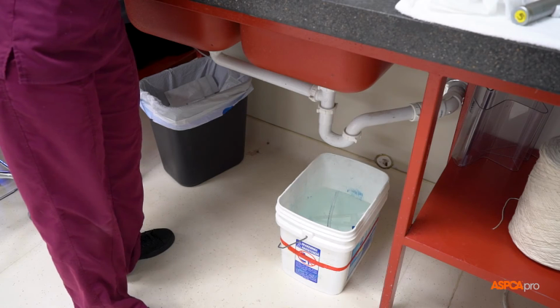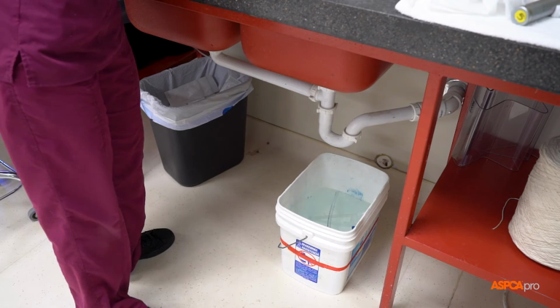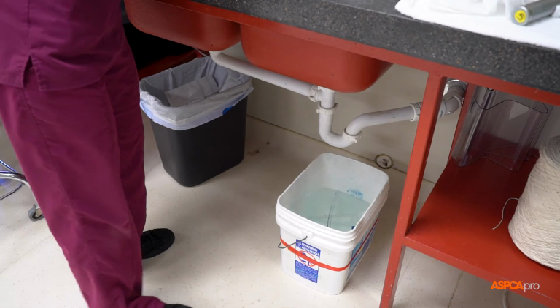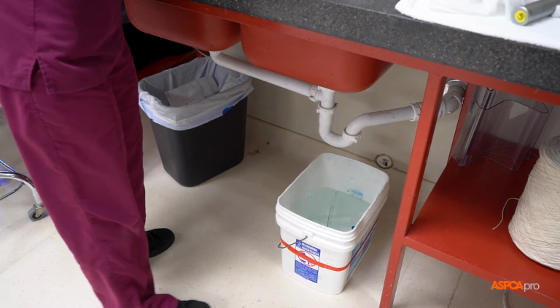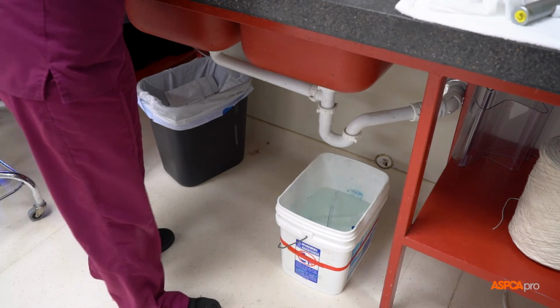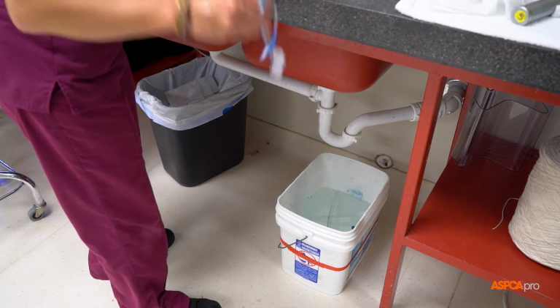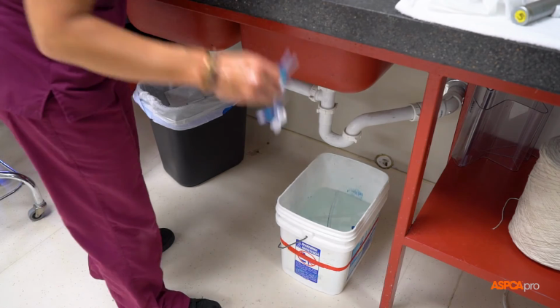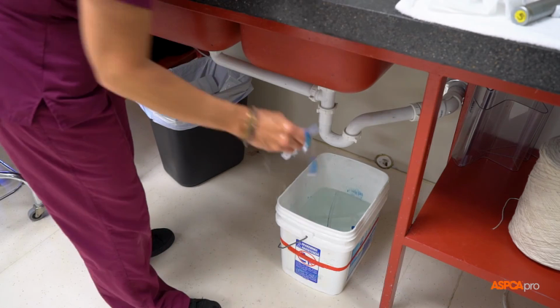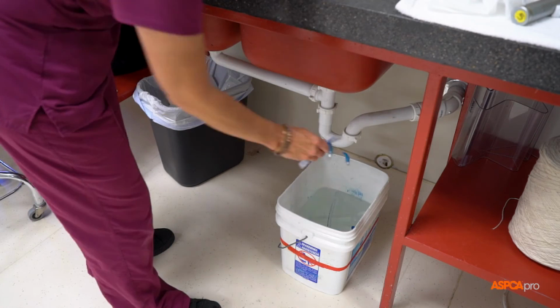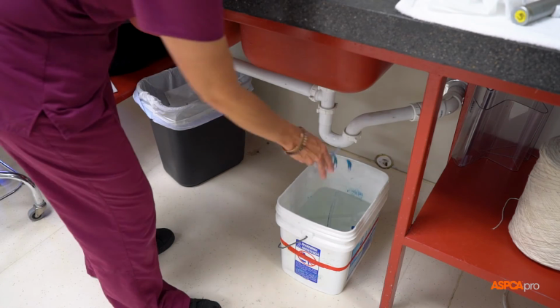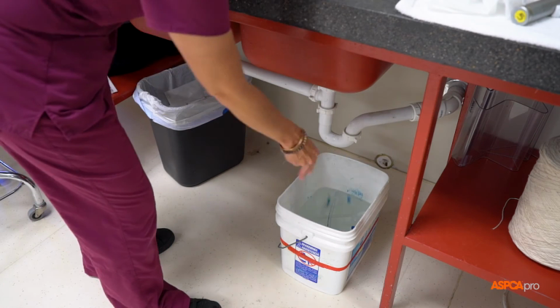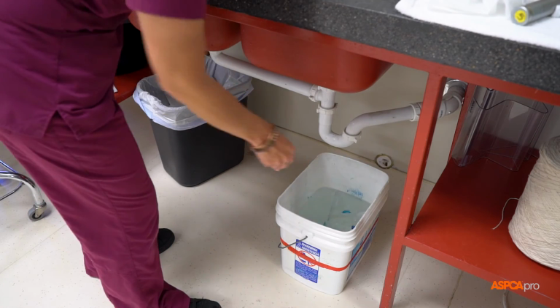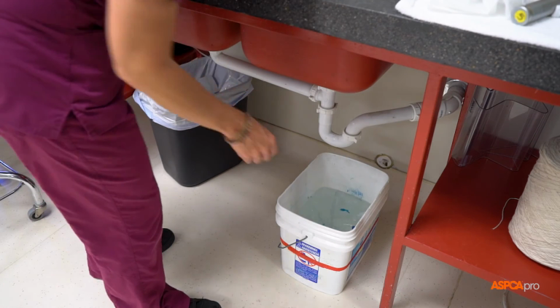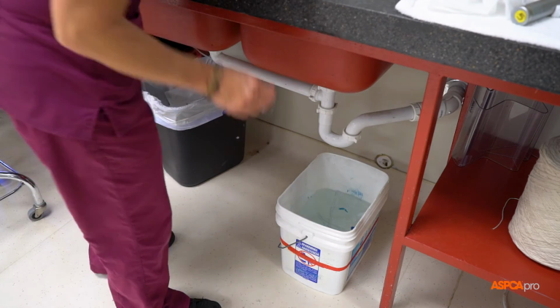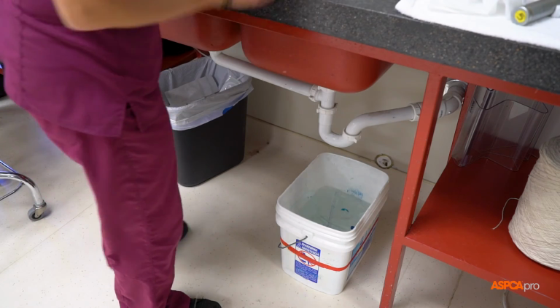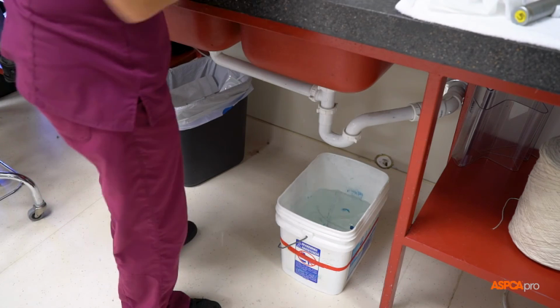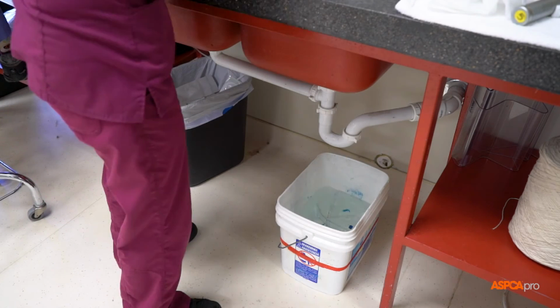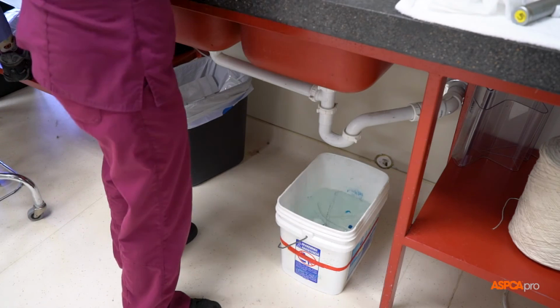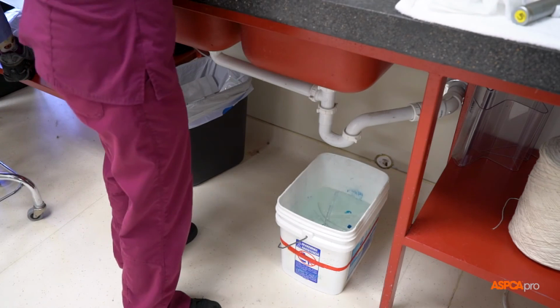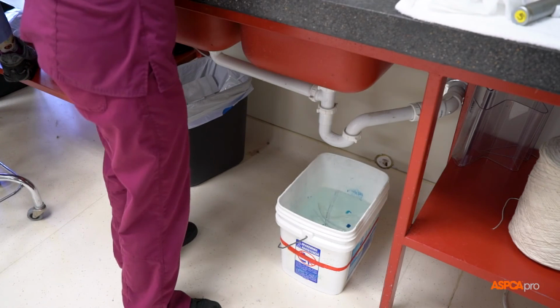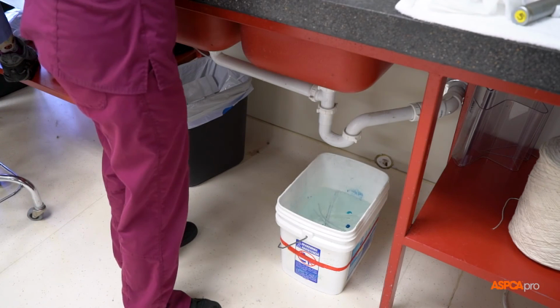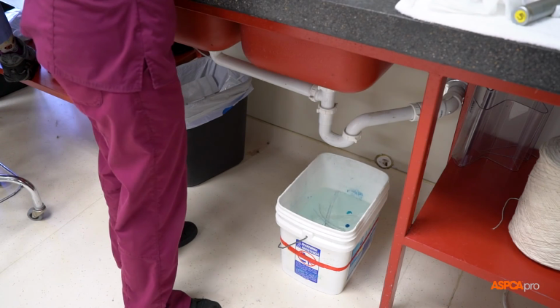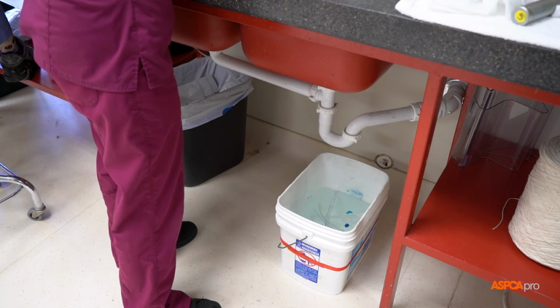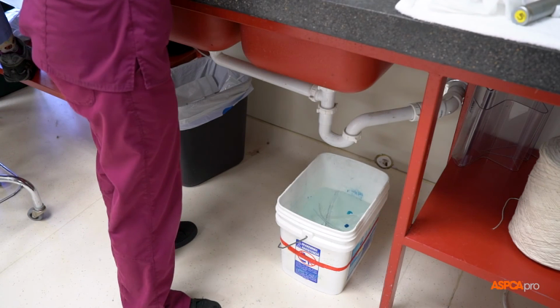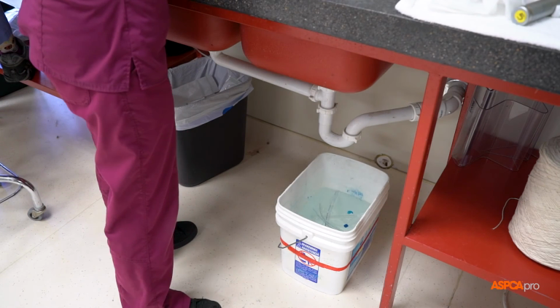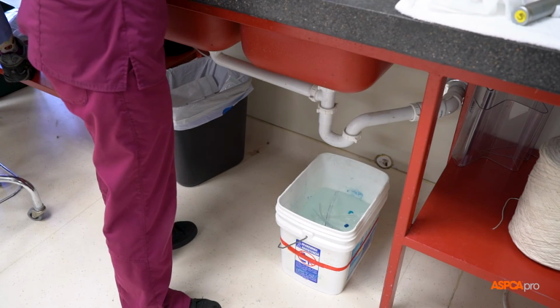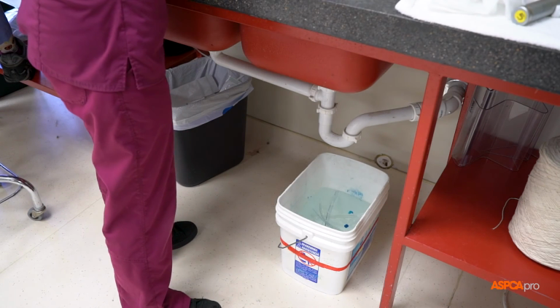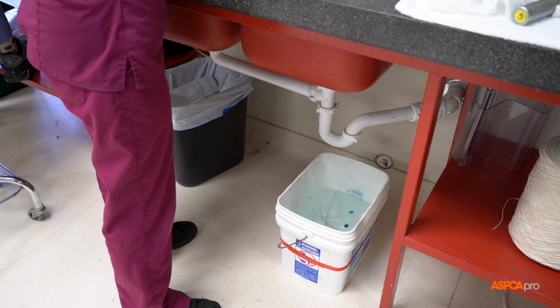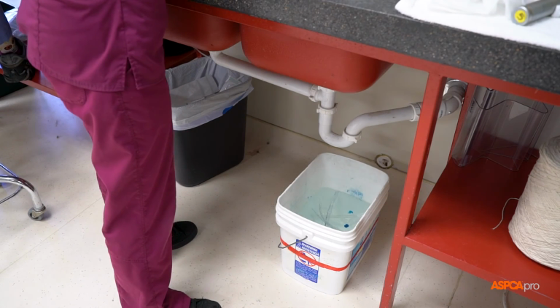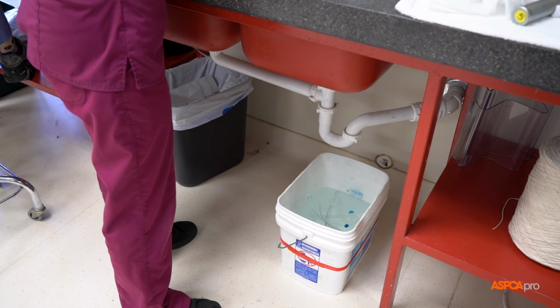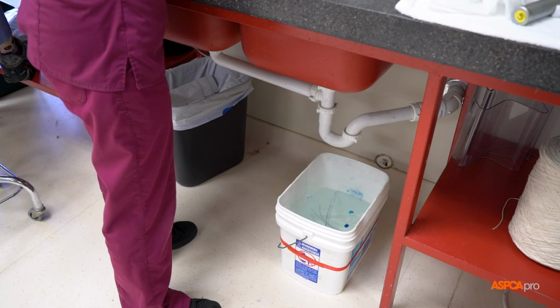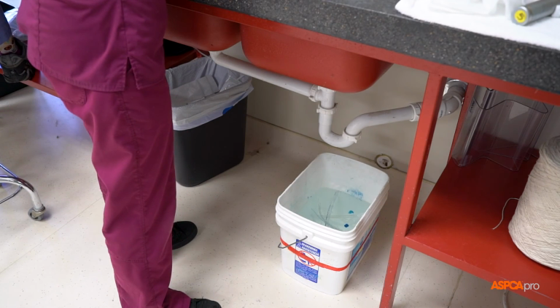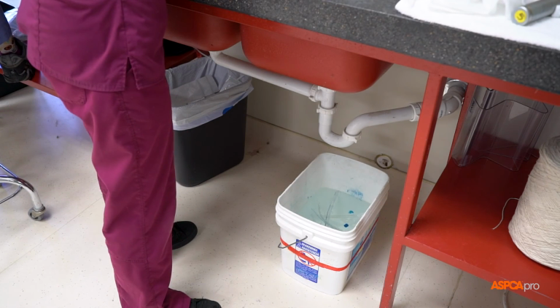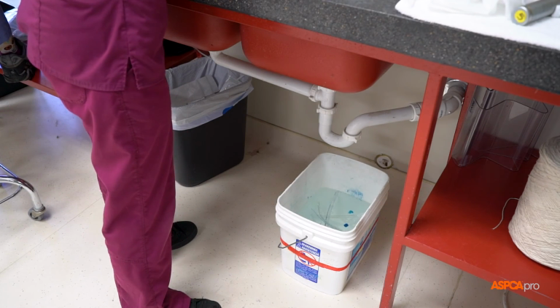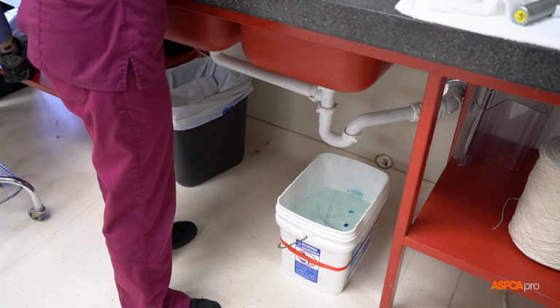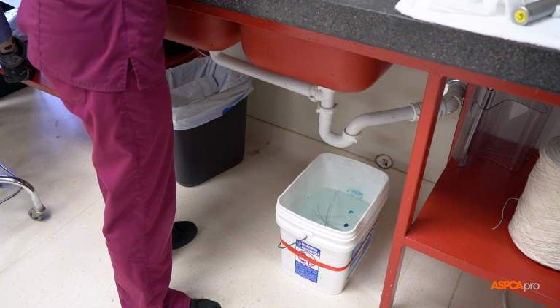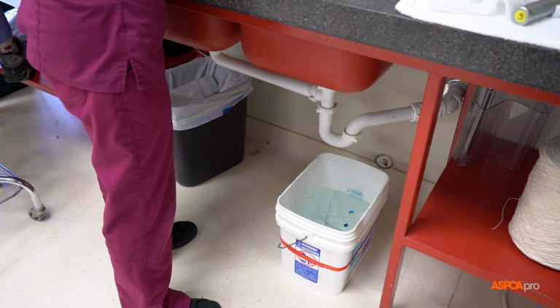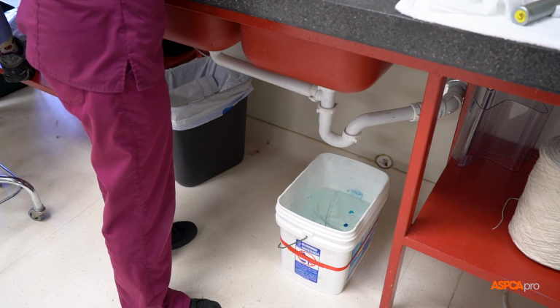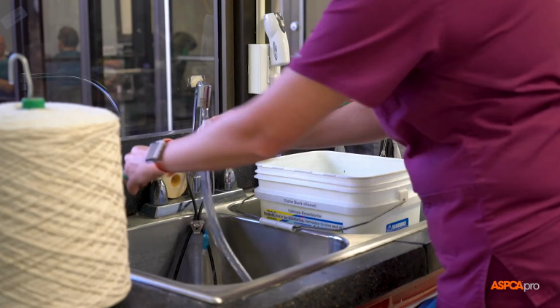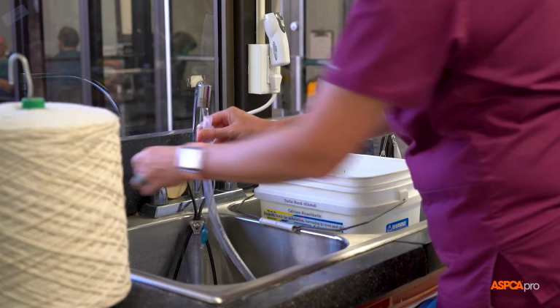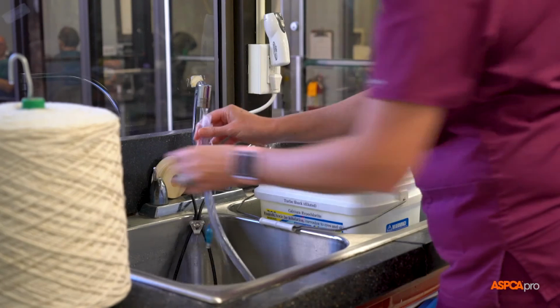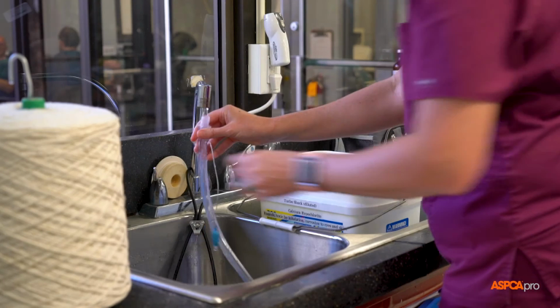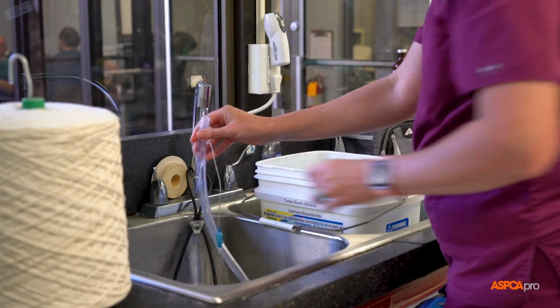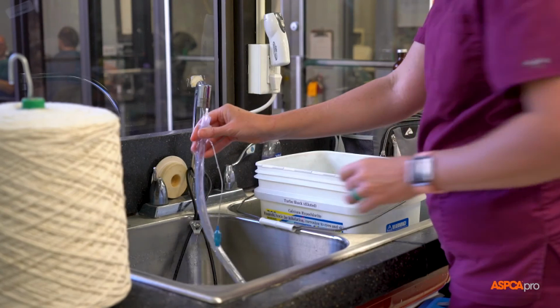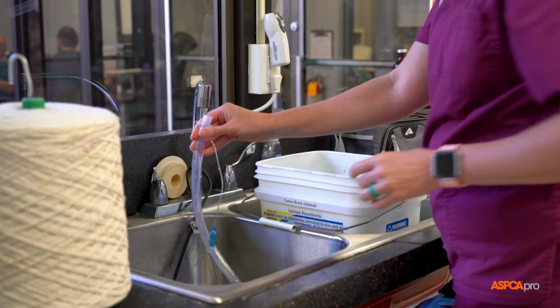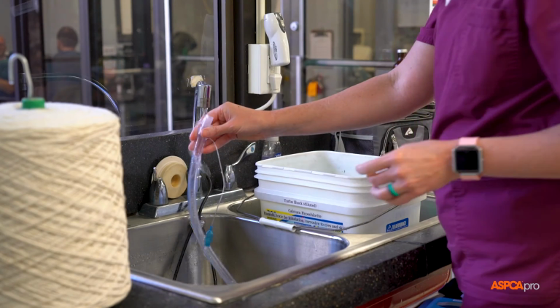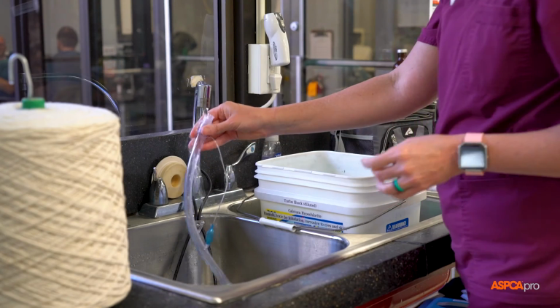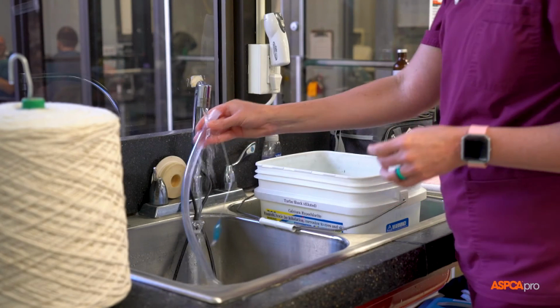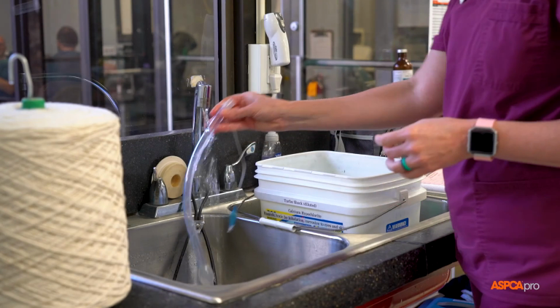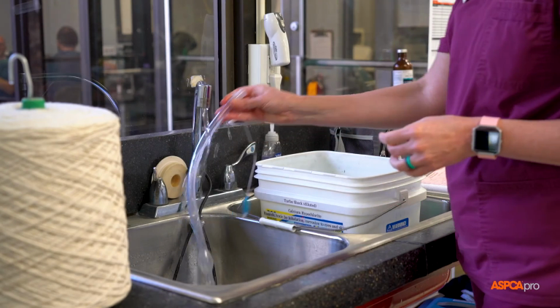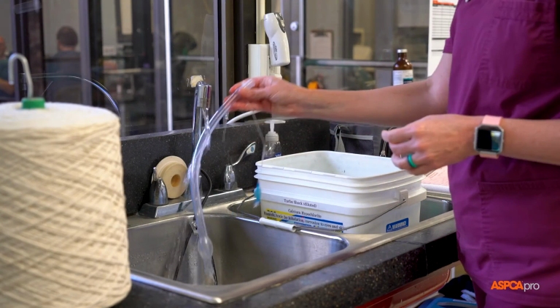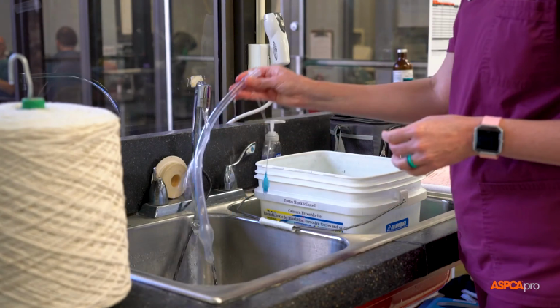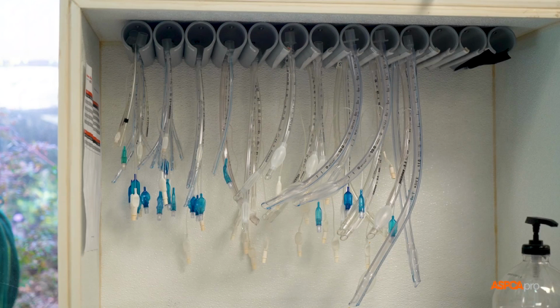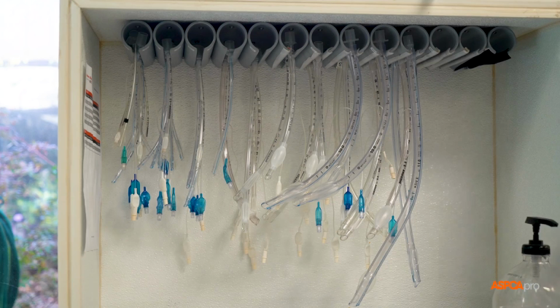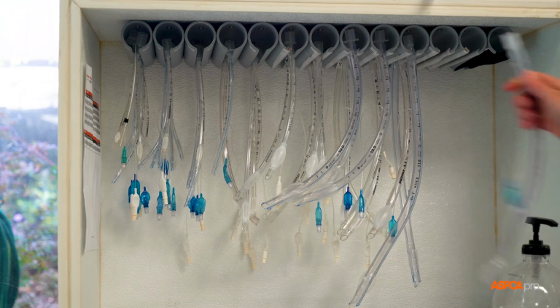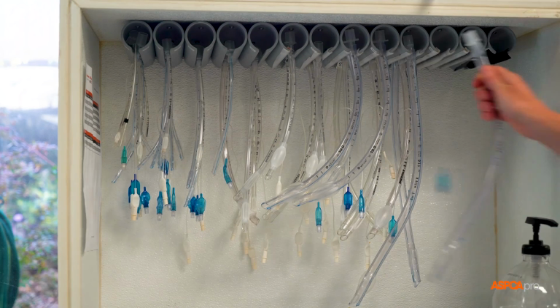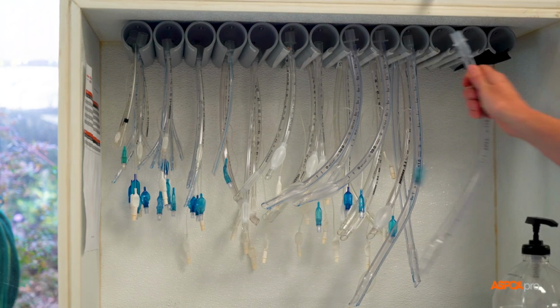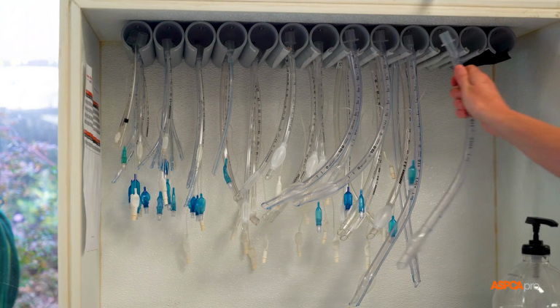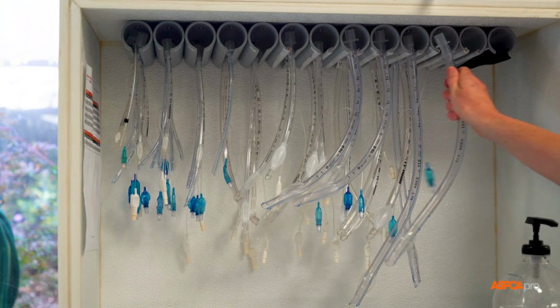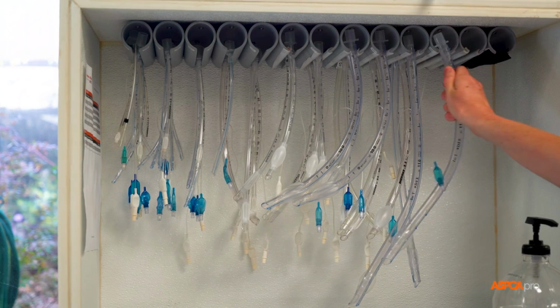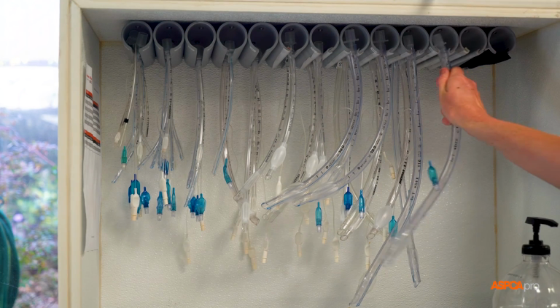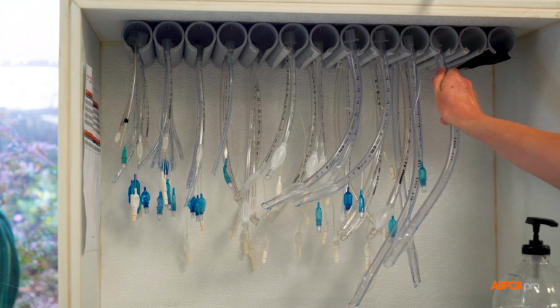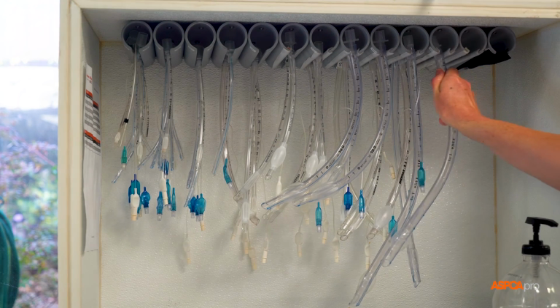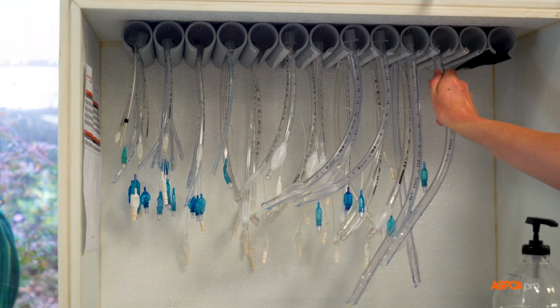Next, soak the tubes in the pre-prepared disinfectant bucket for five minutes, then rinse them and hang them to dry.